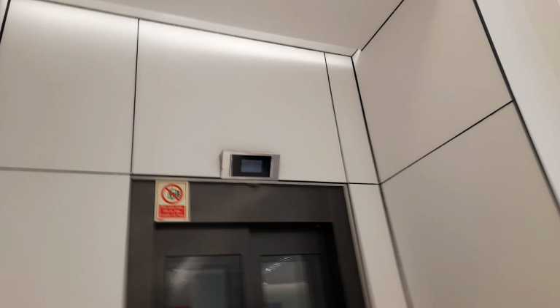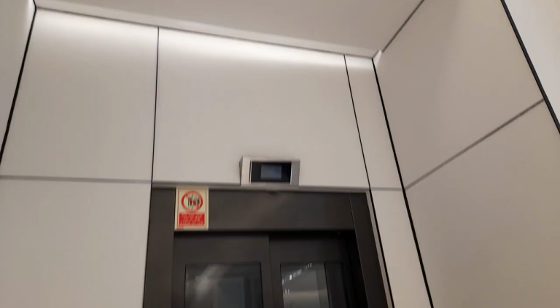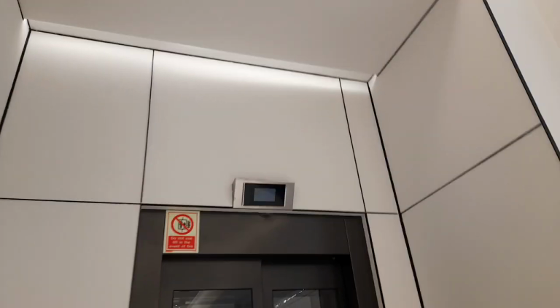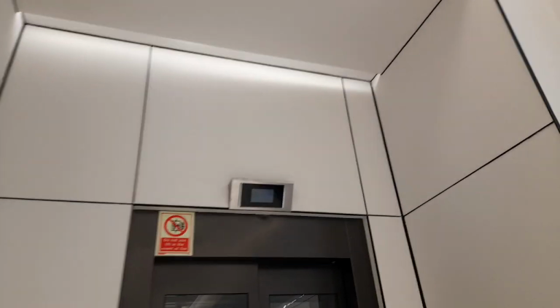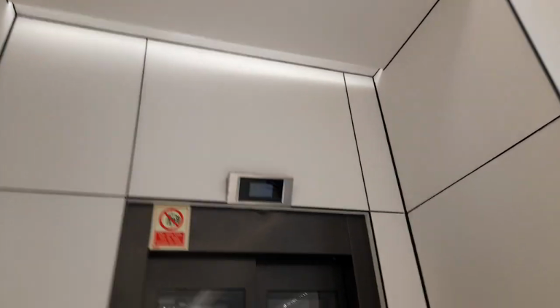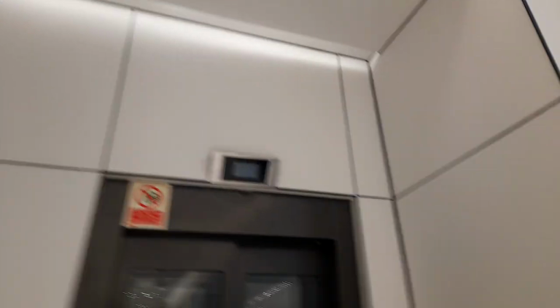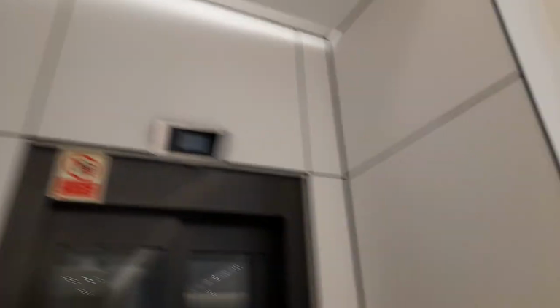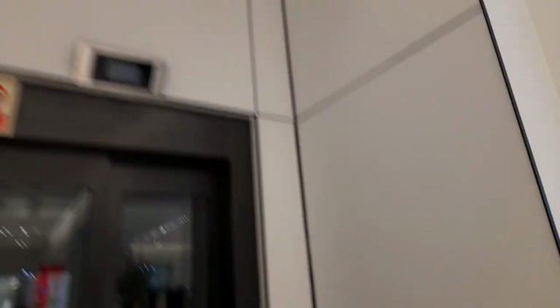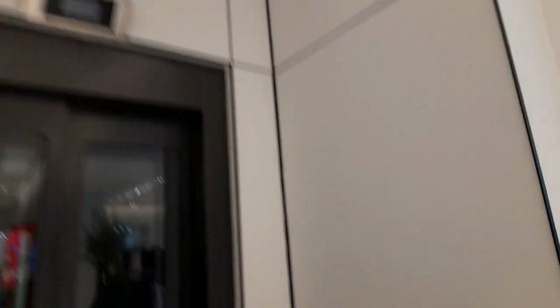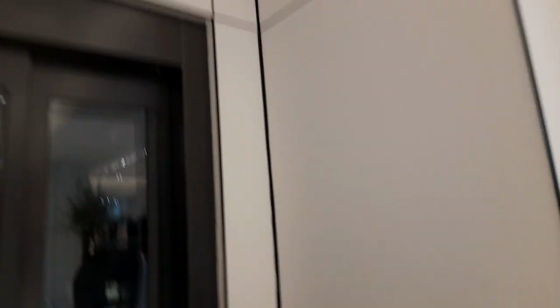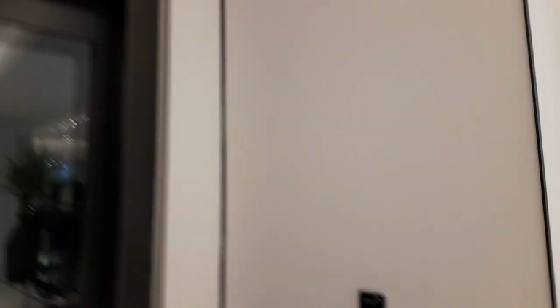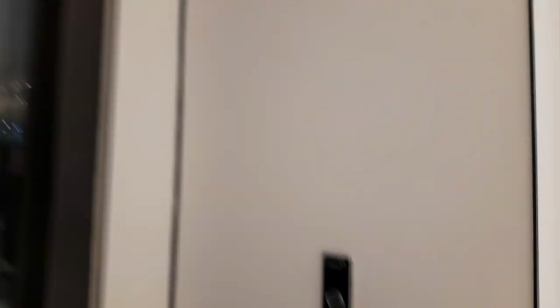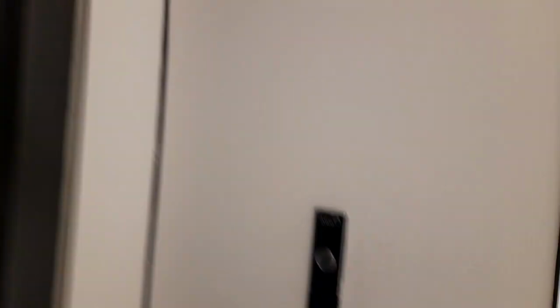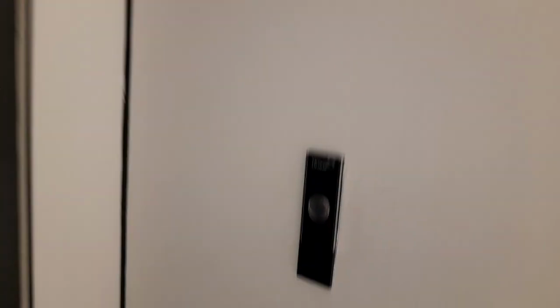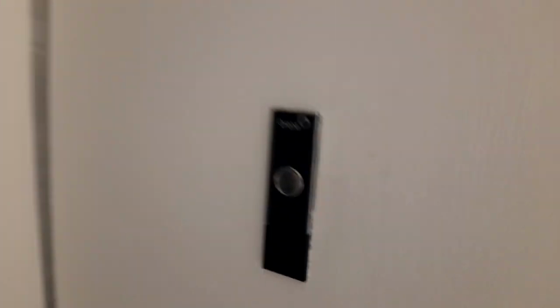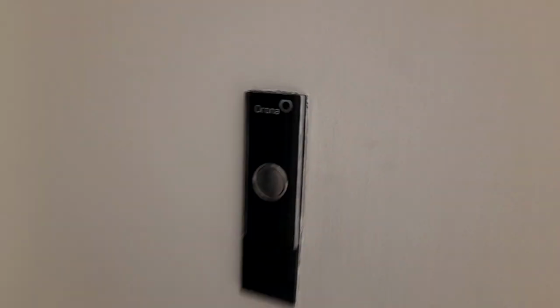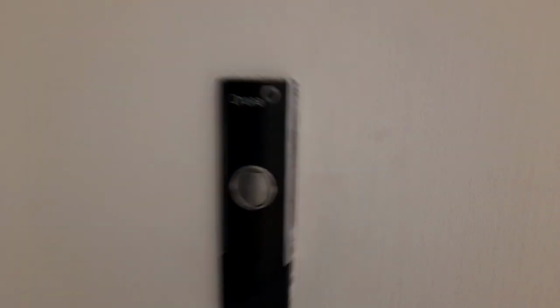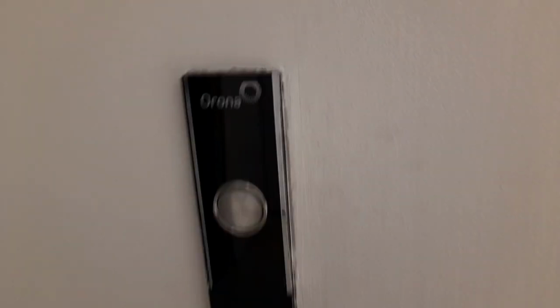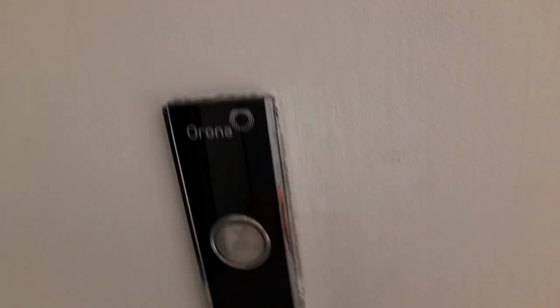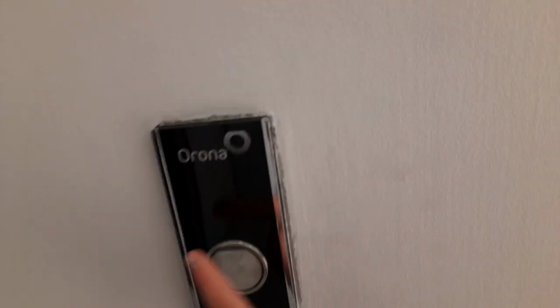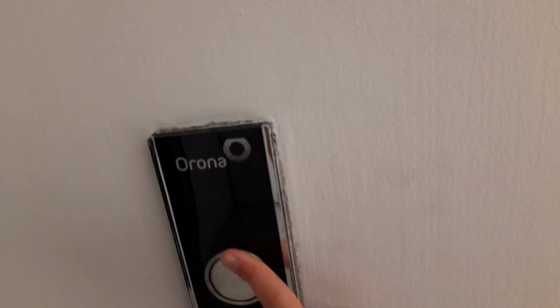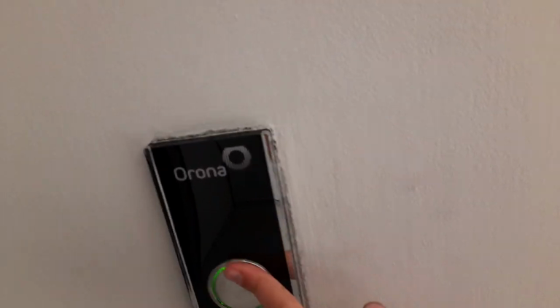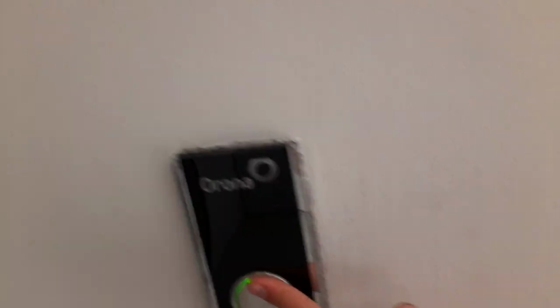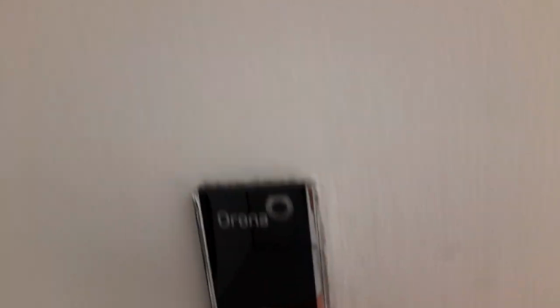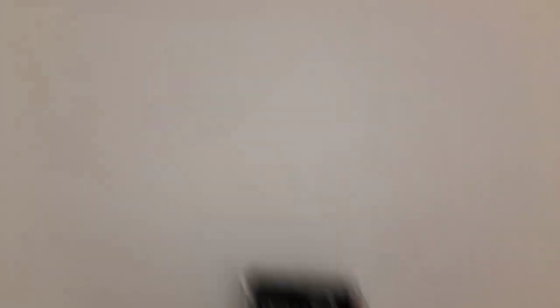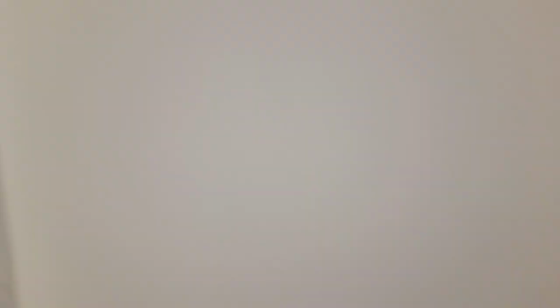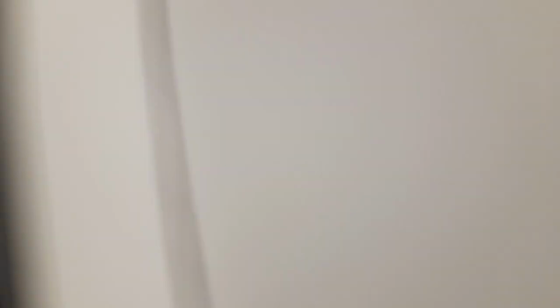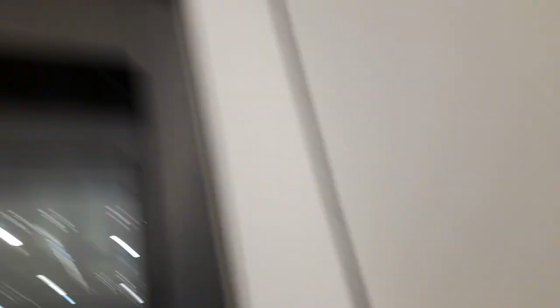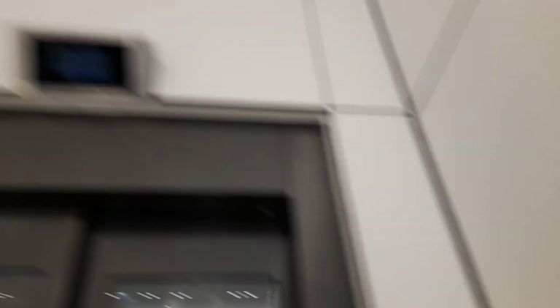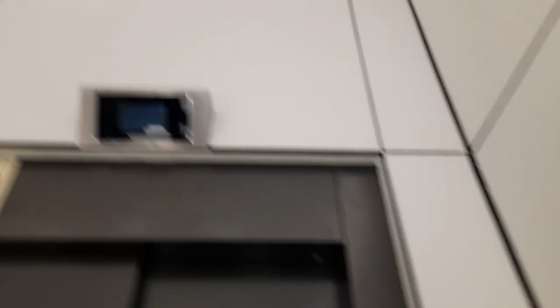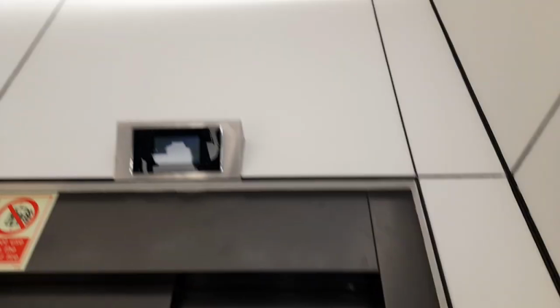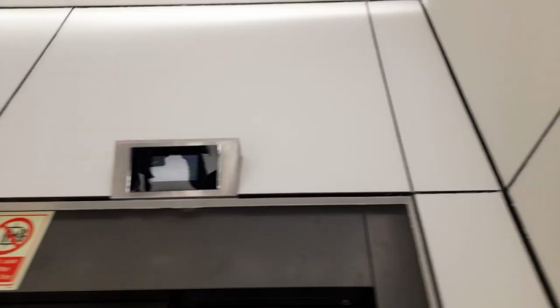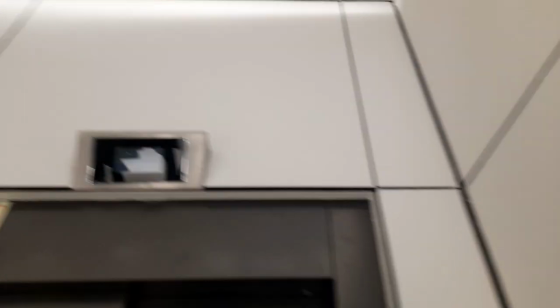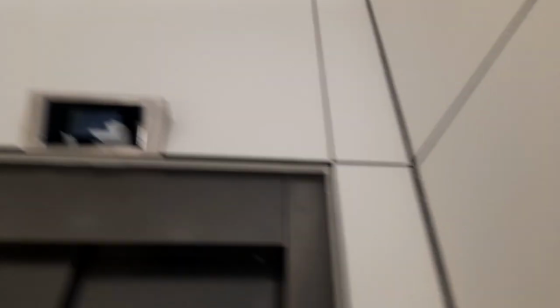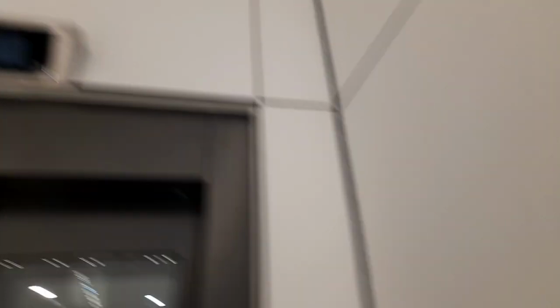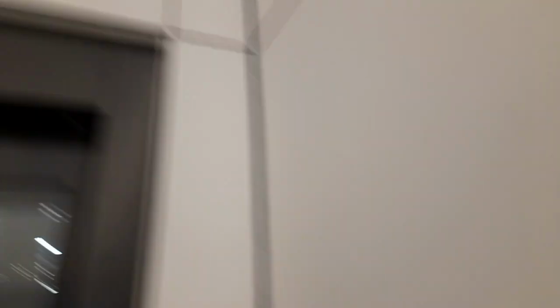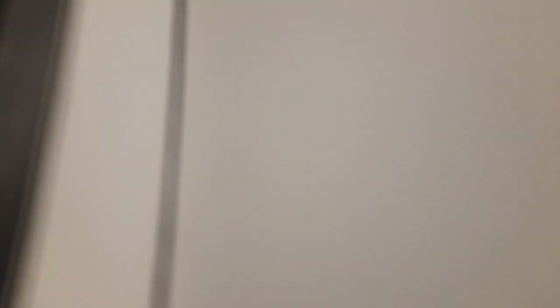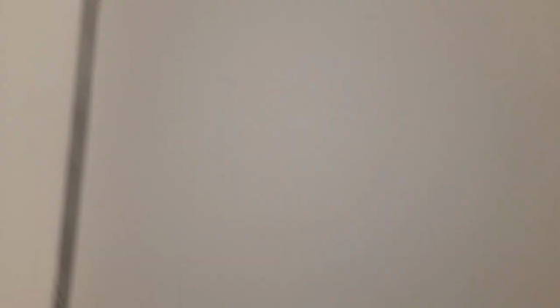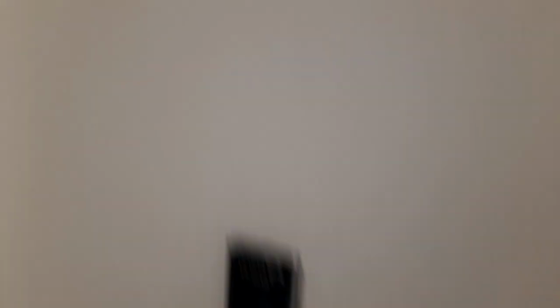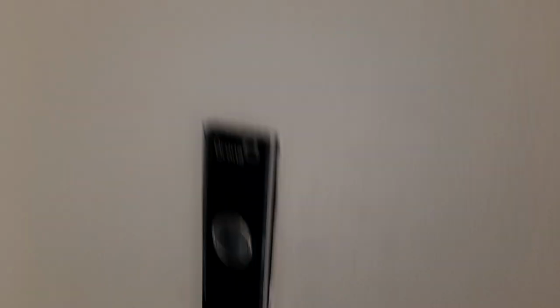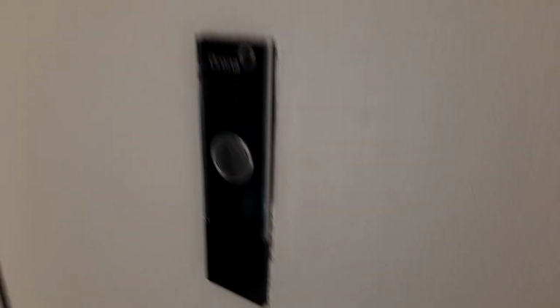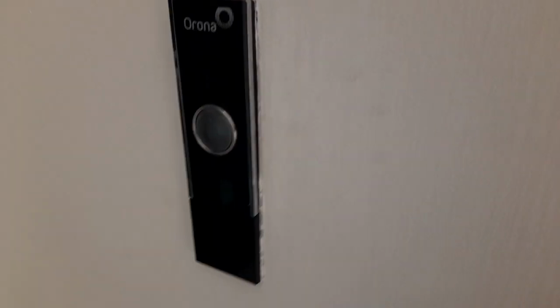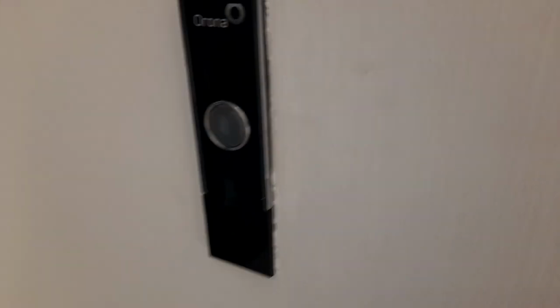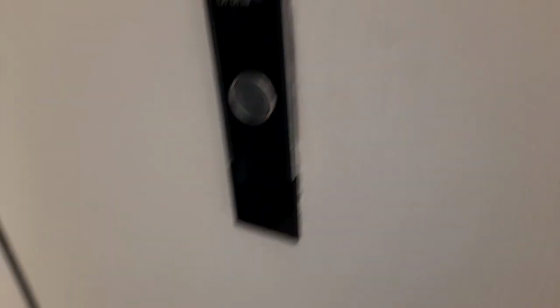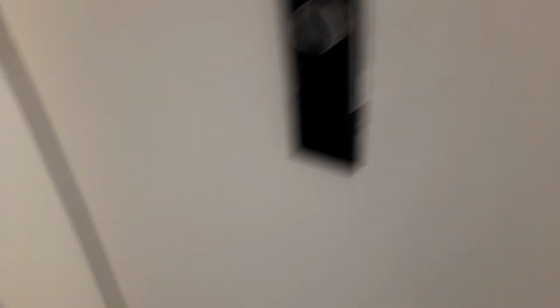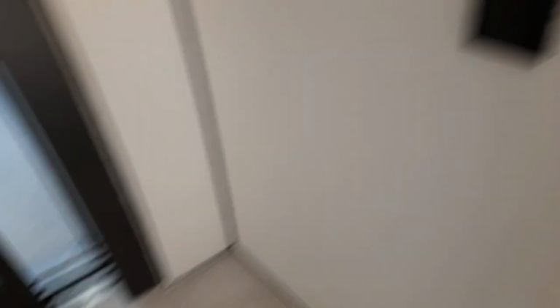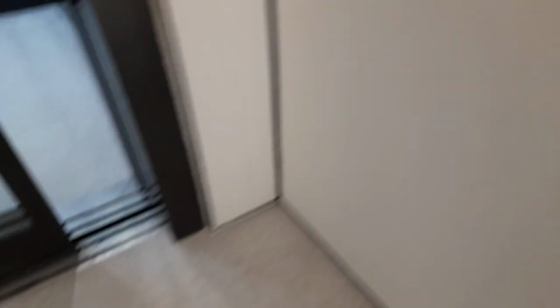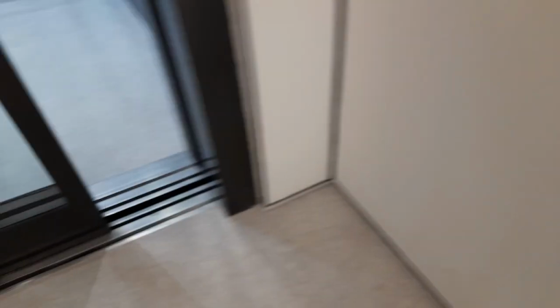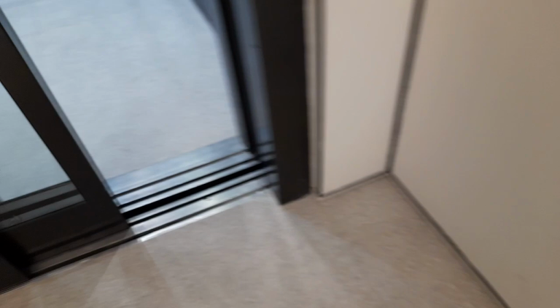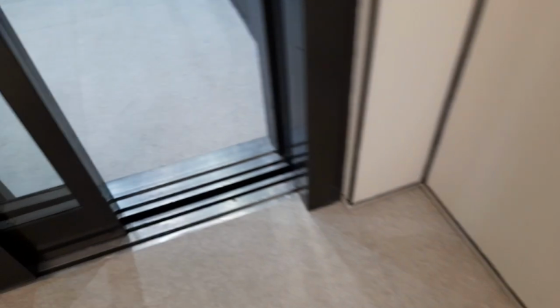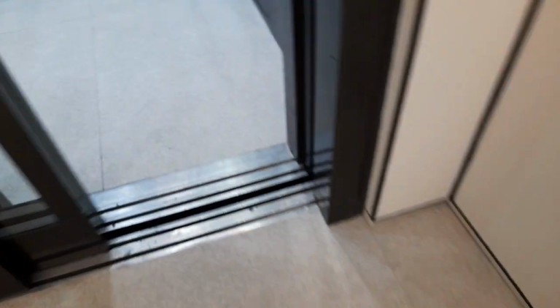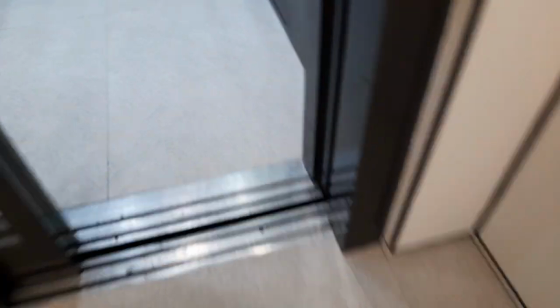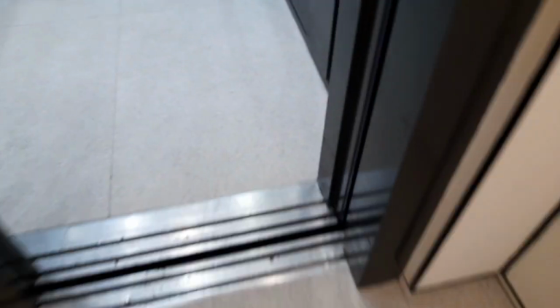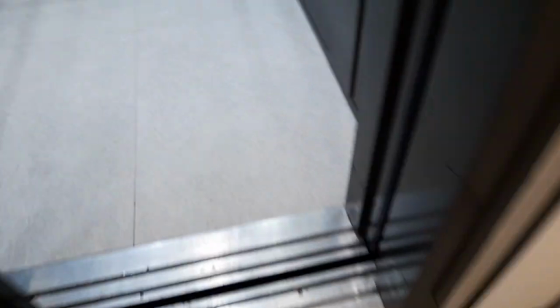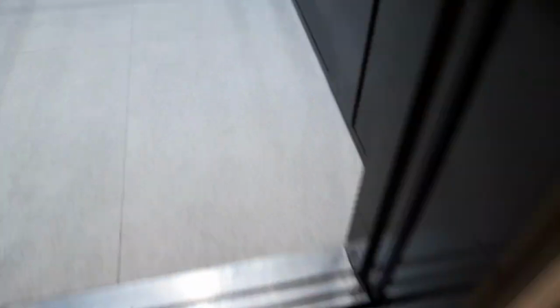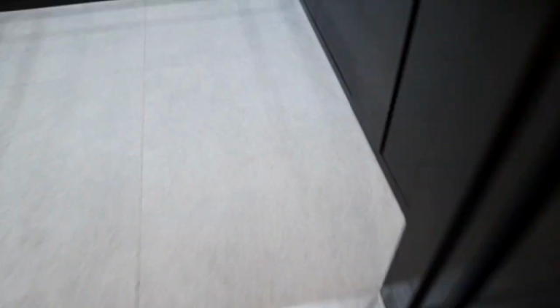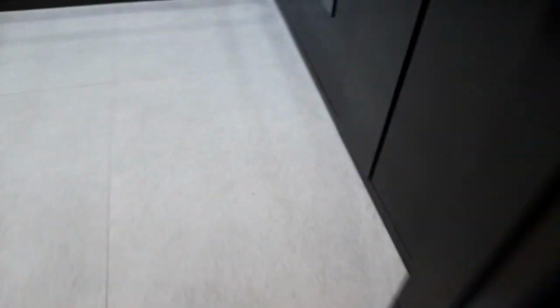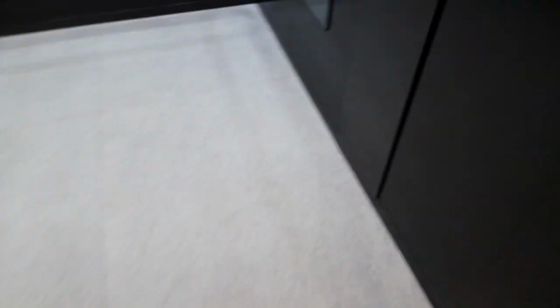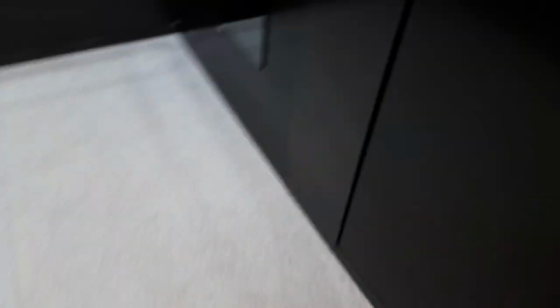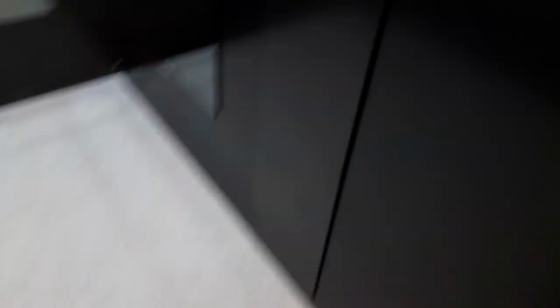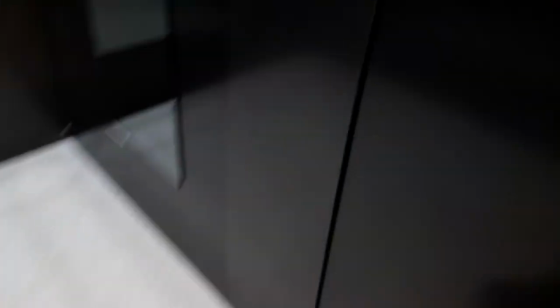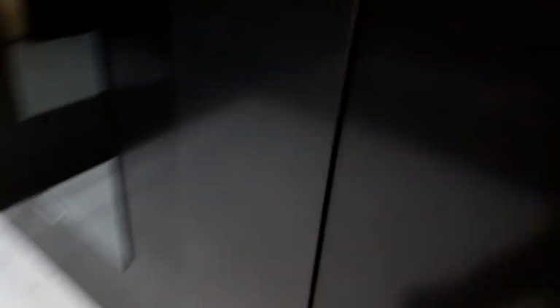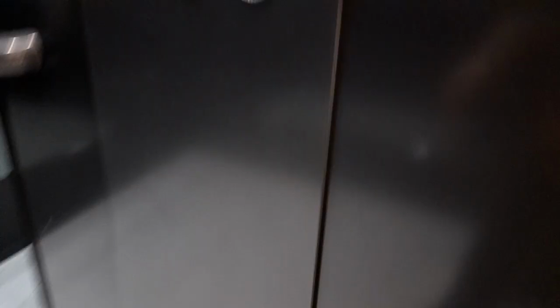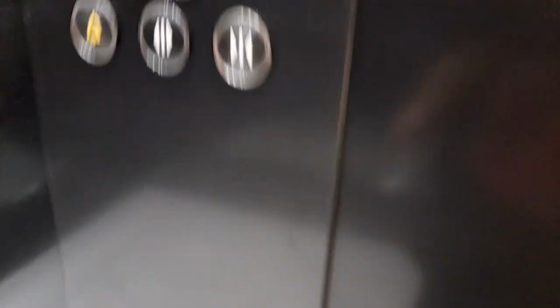This is the lift at Zara, in the Westfield Chubbington site in London. This is class 2 now.